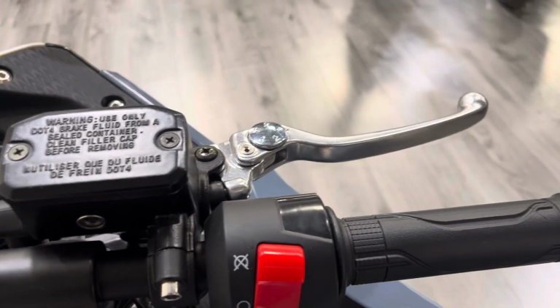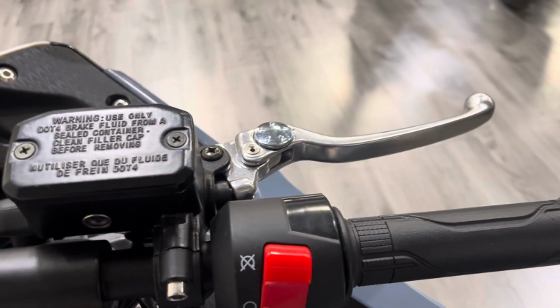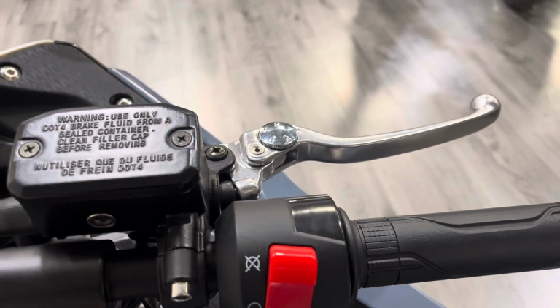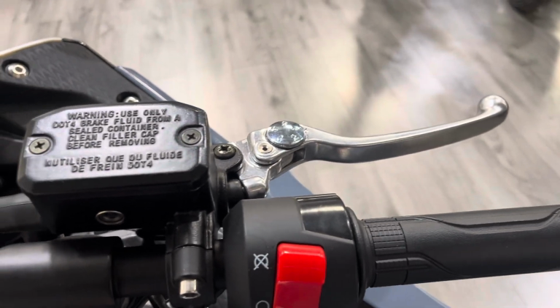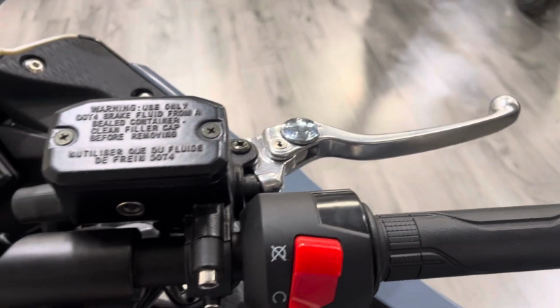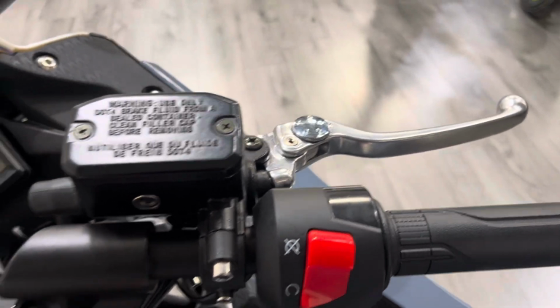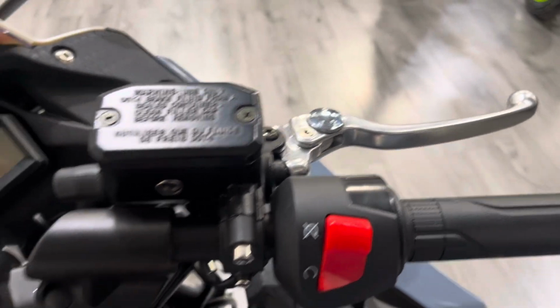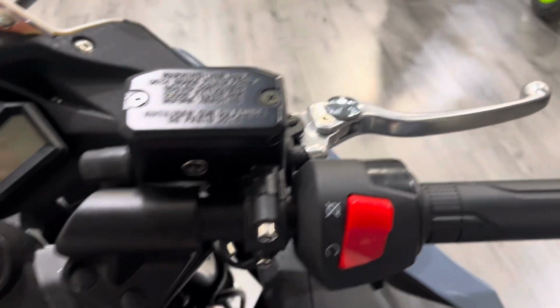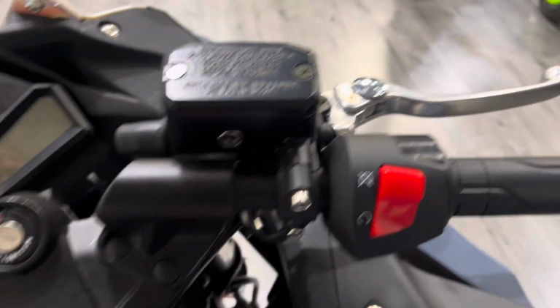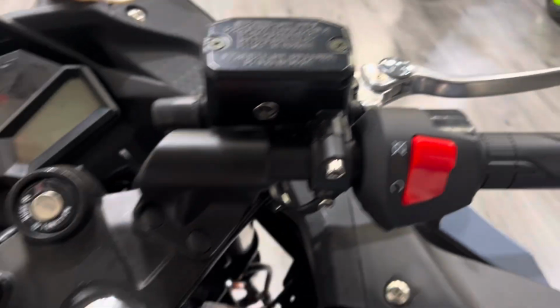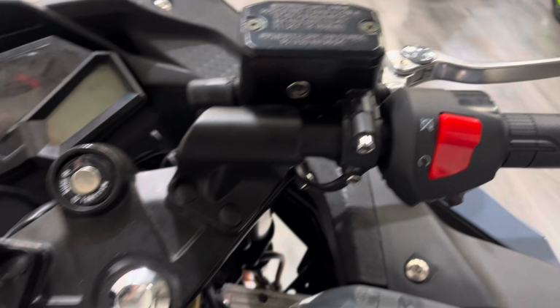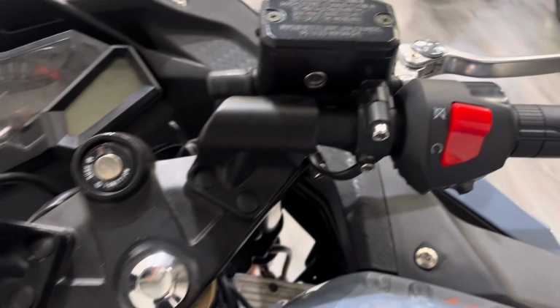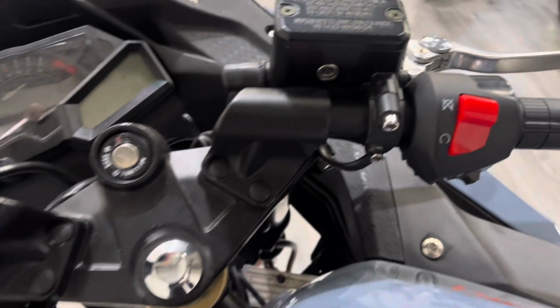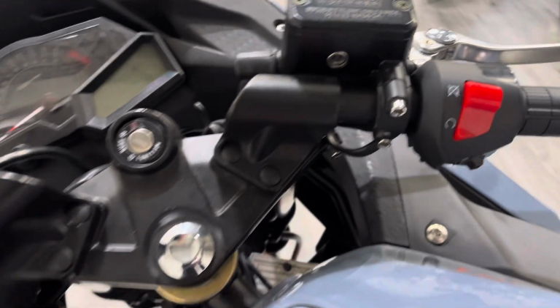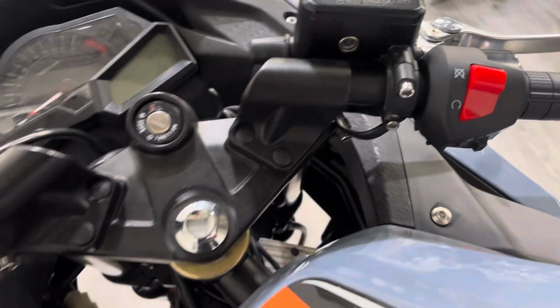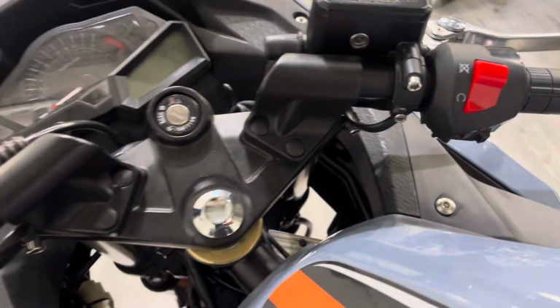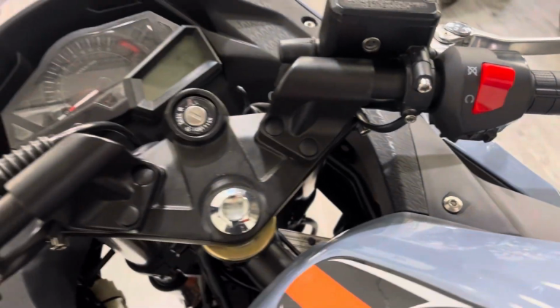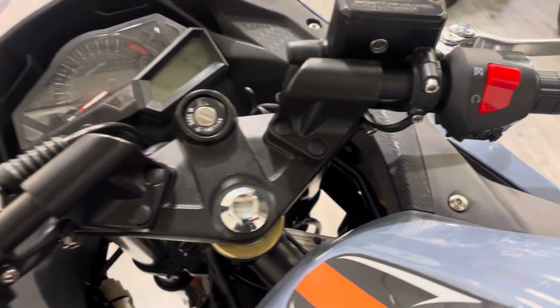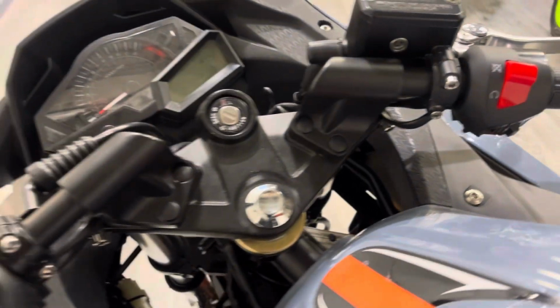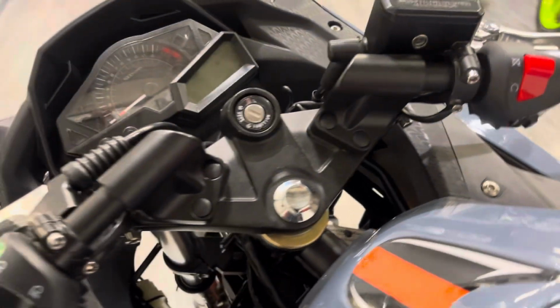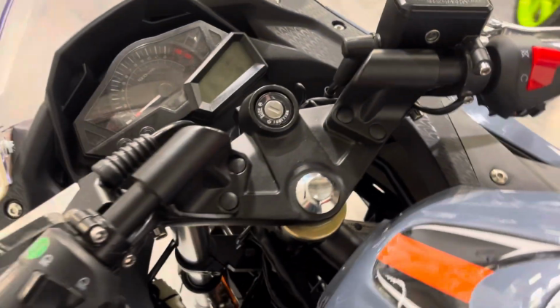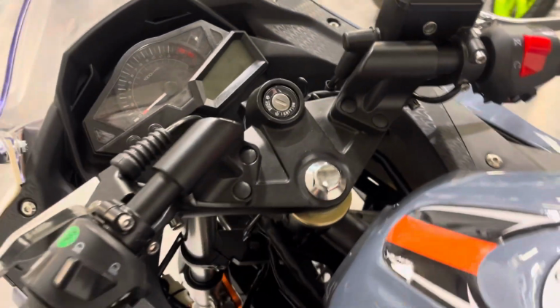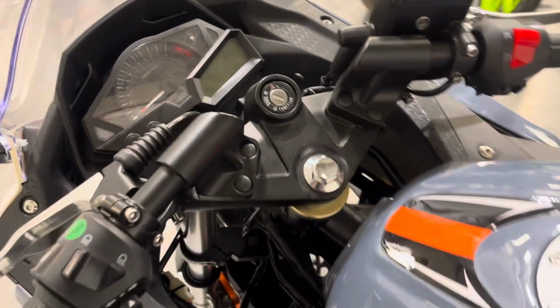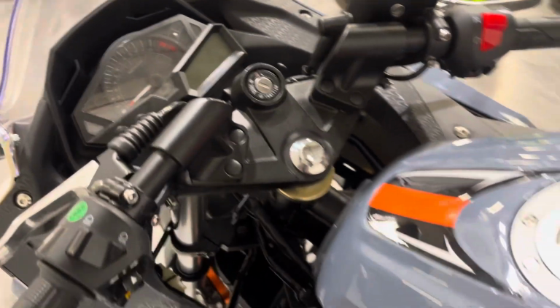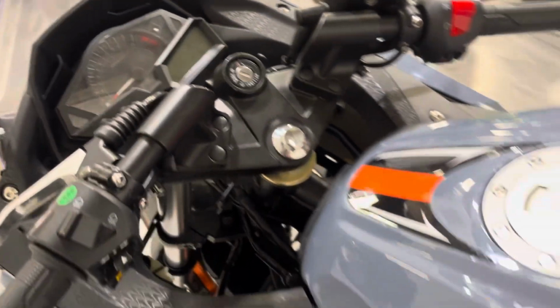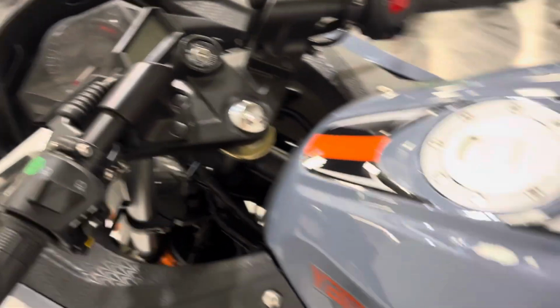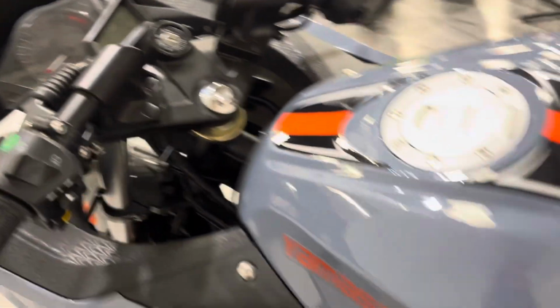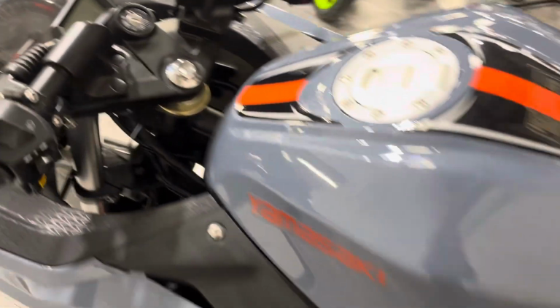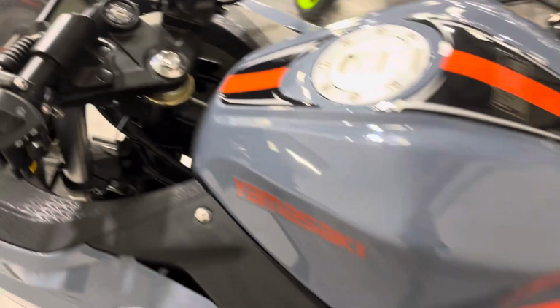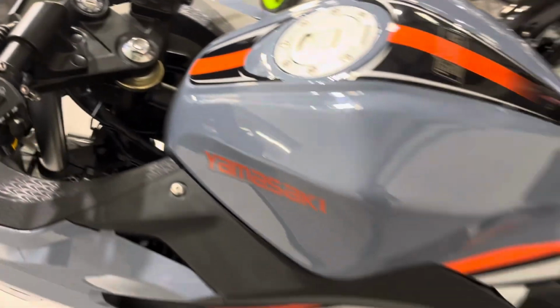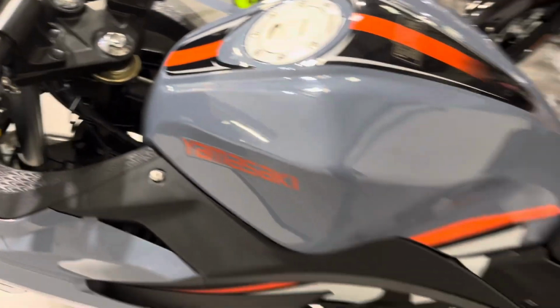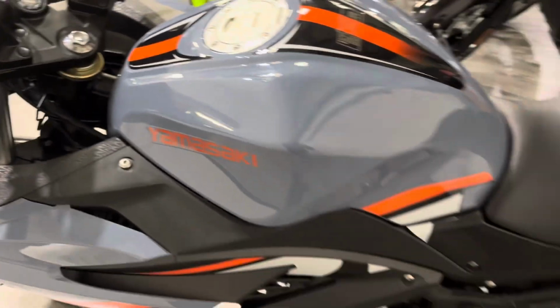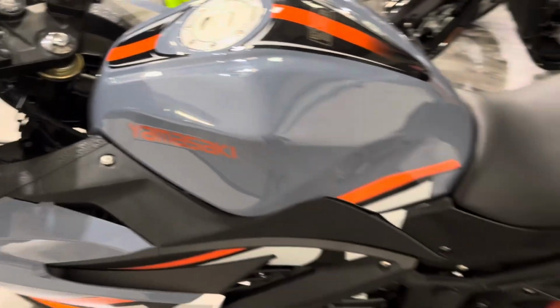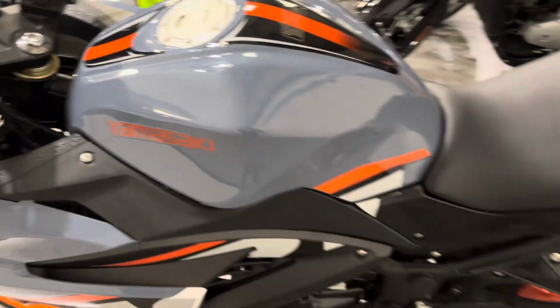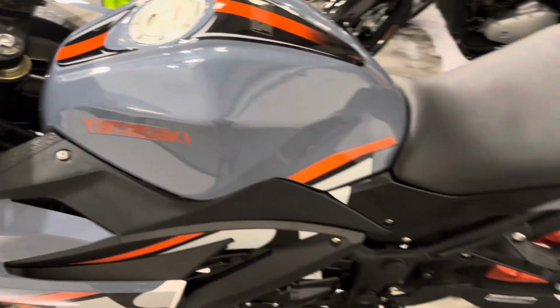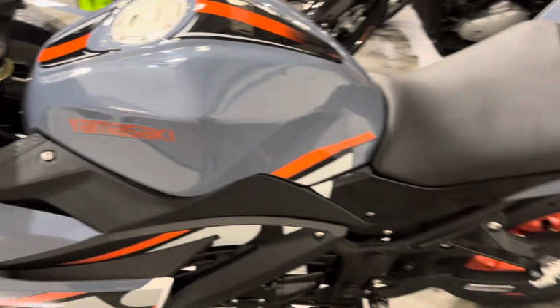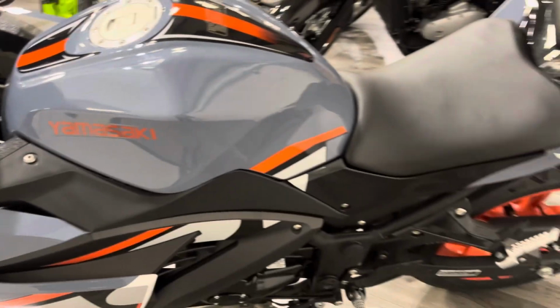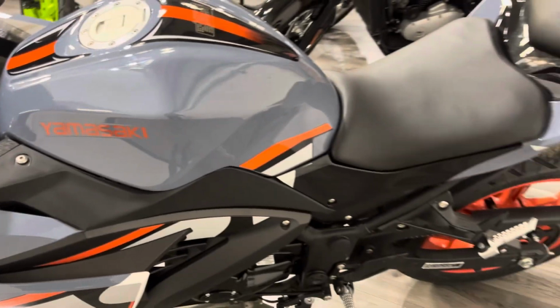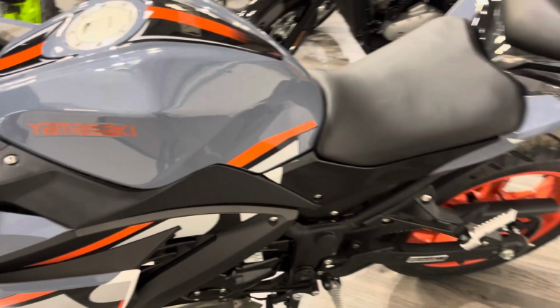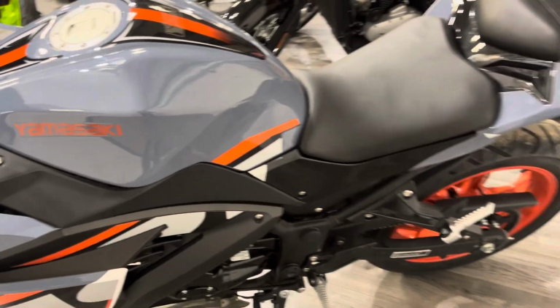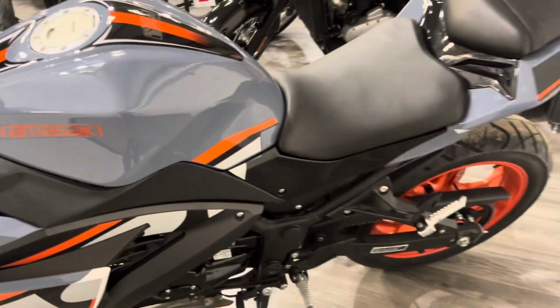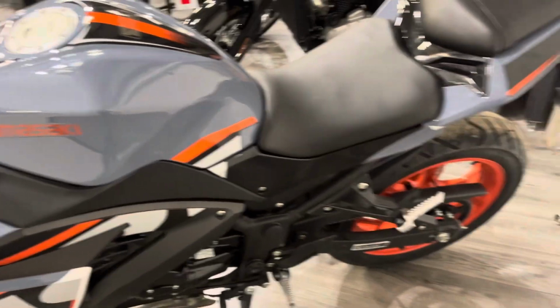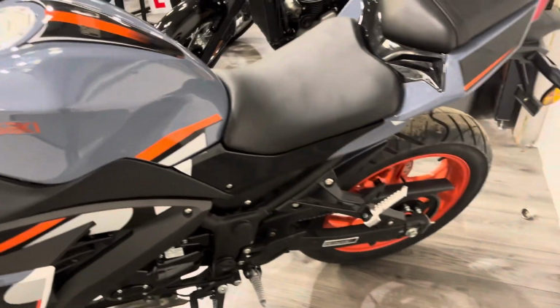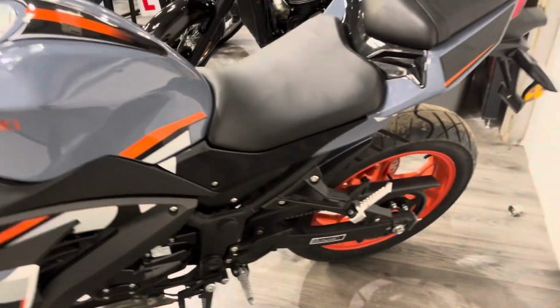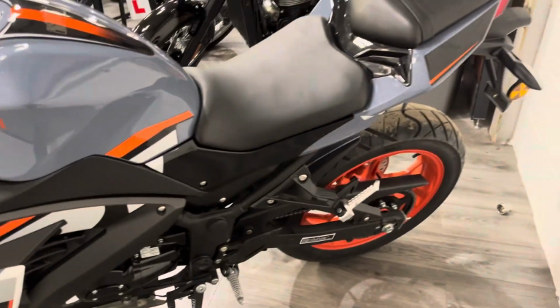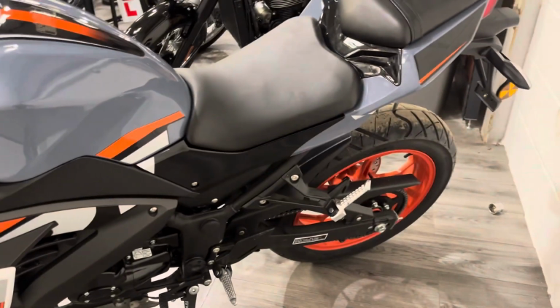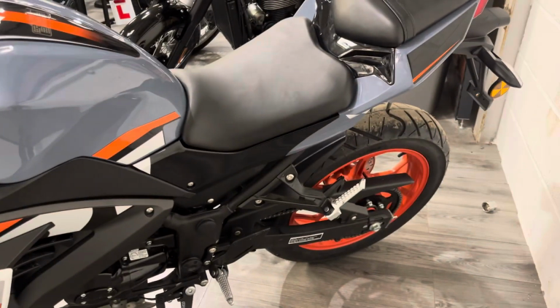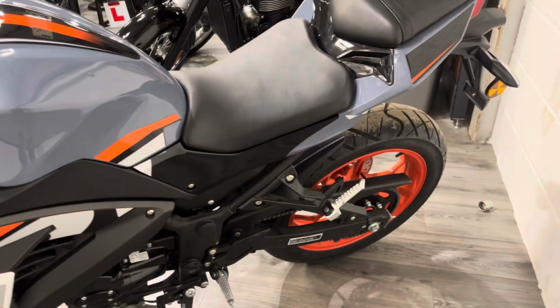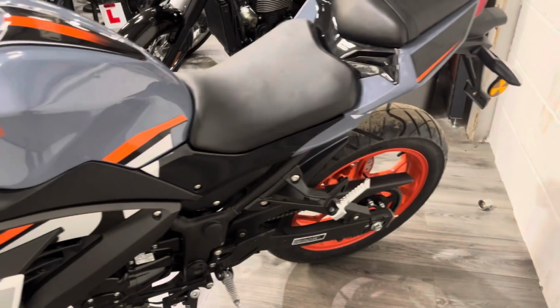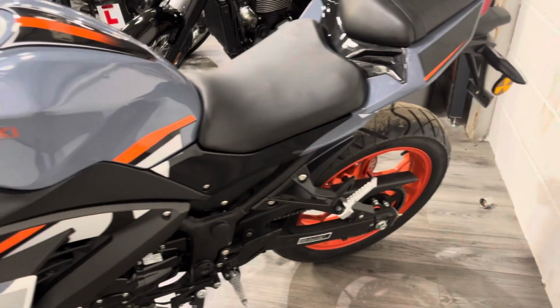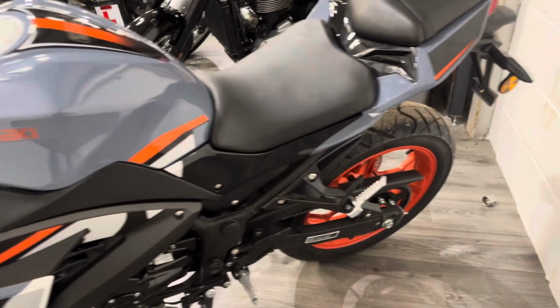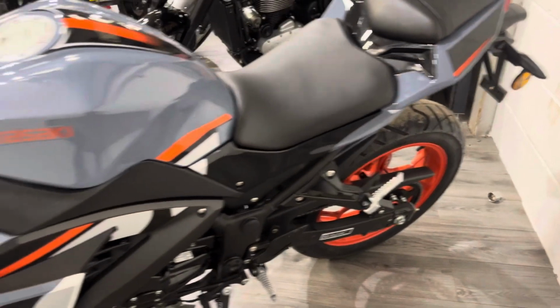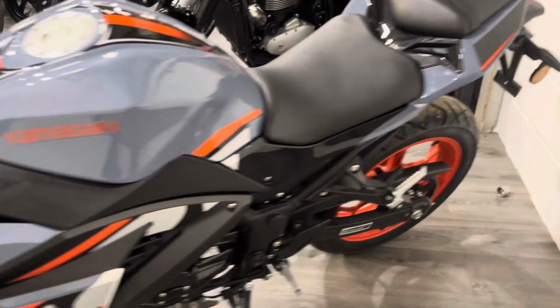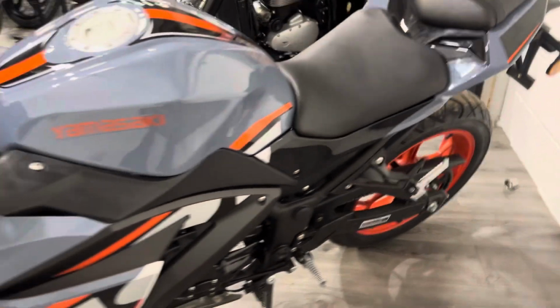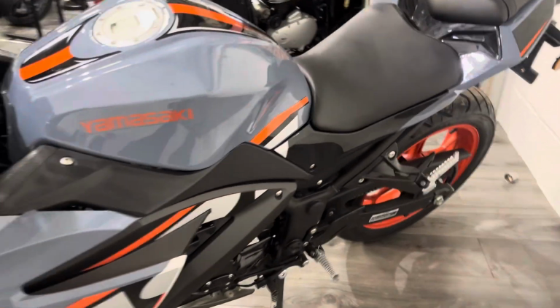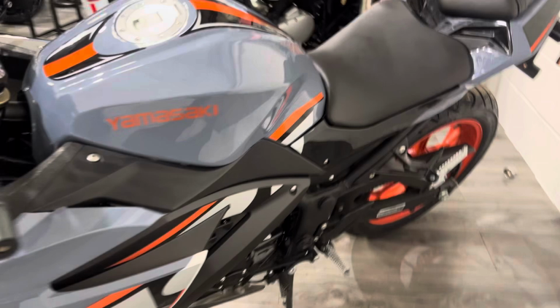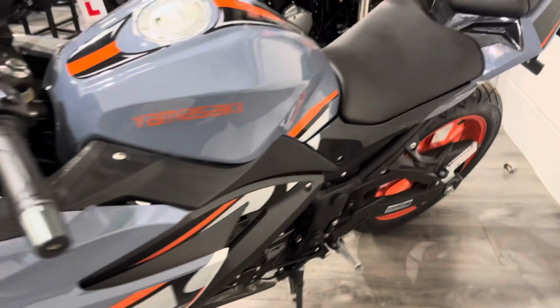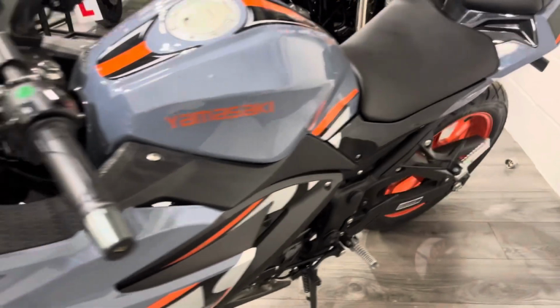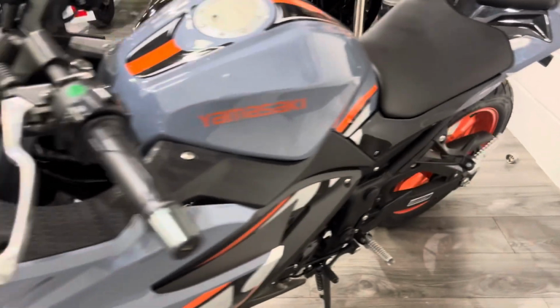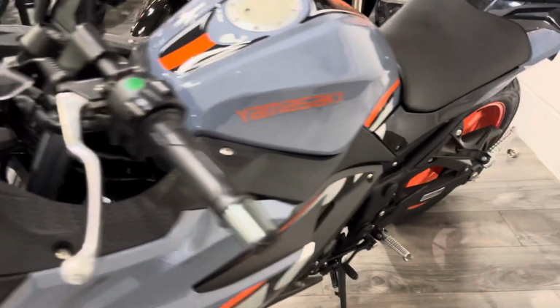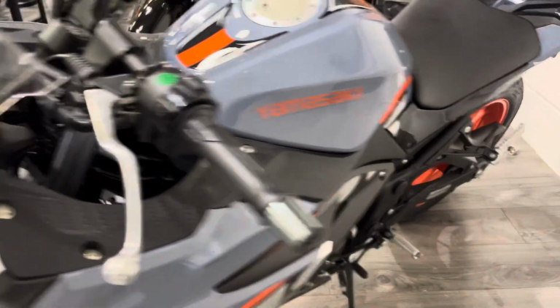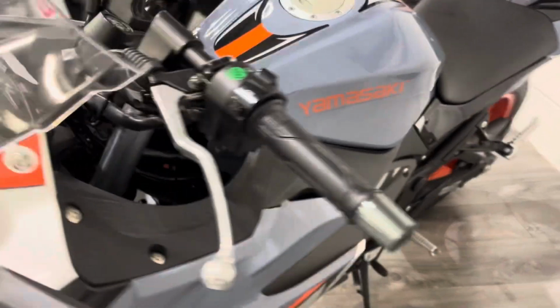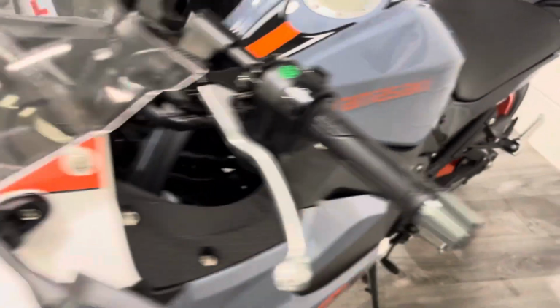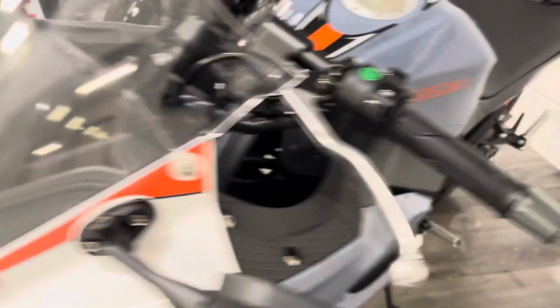It's got a four-speed gearbox, so a relatively short shift pattern, but it's a really cool-looking thing.